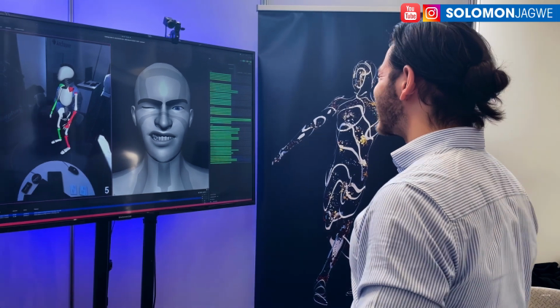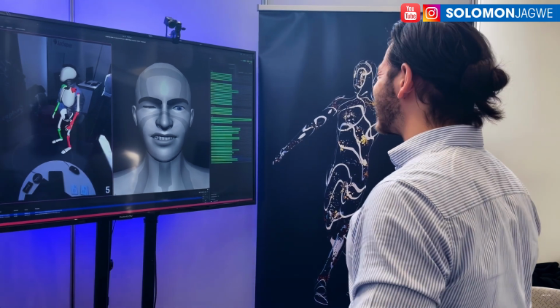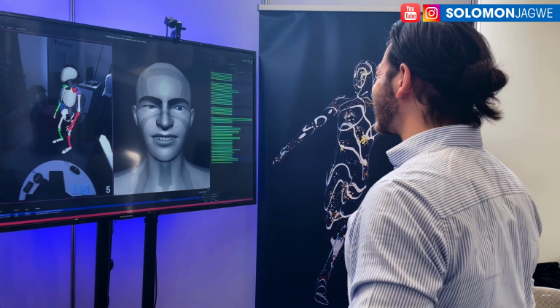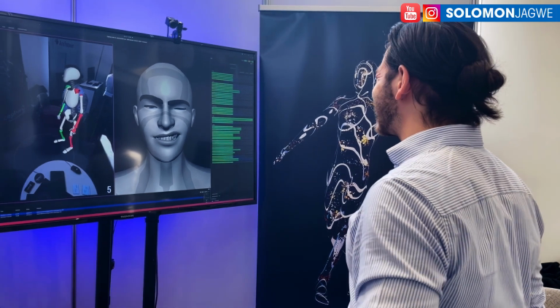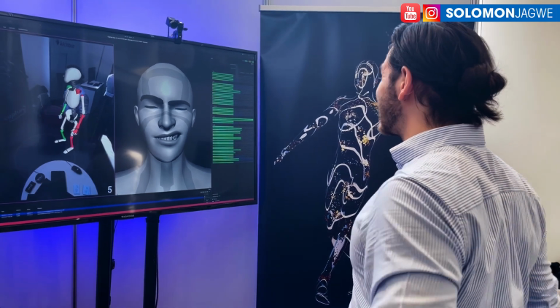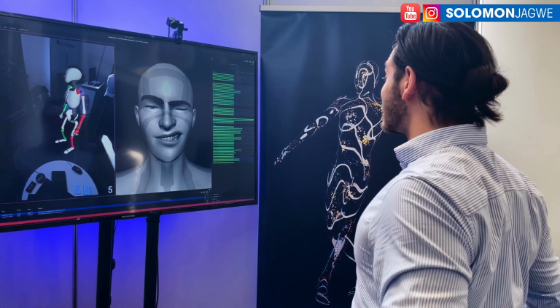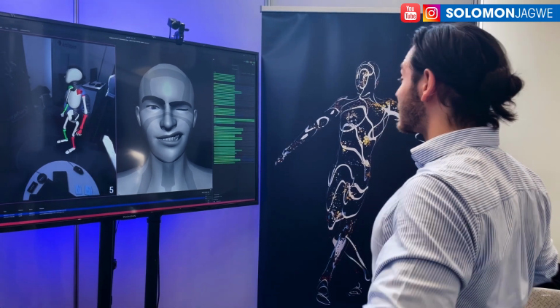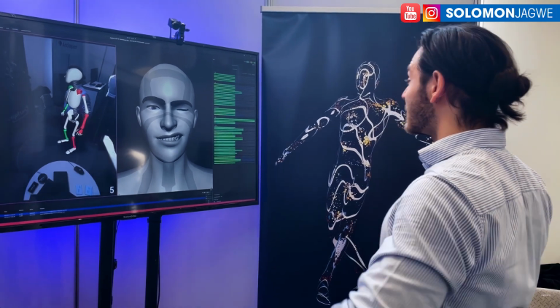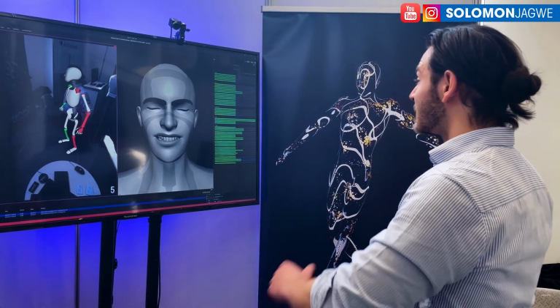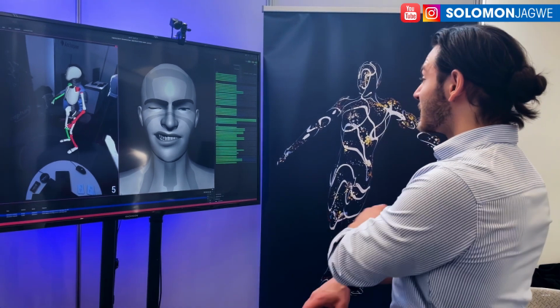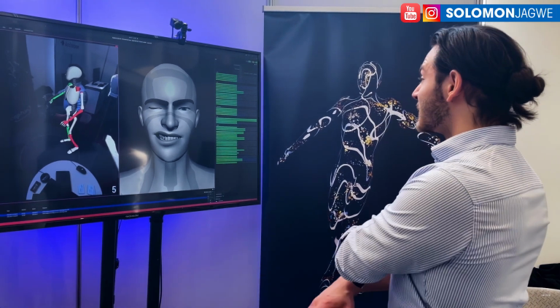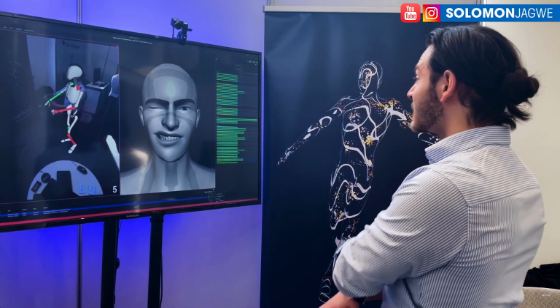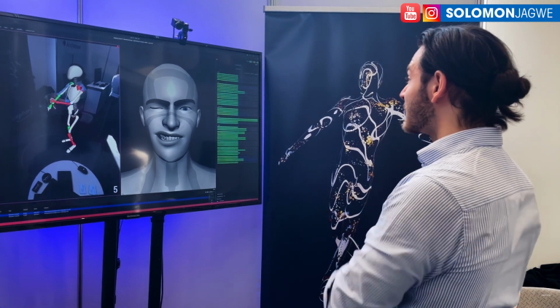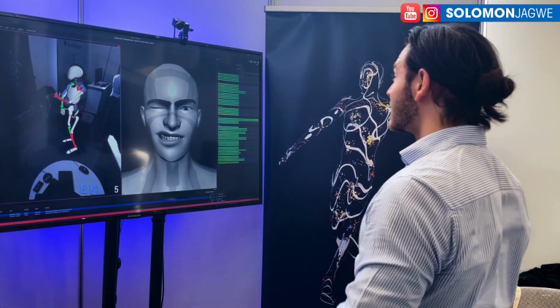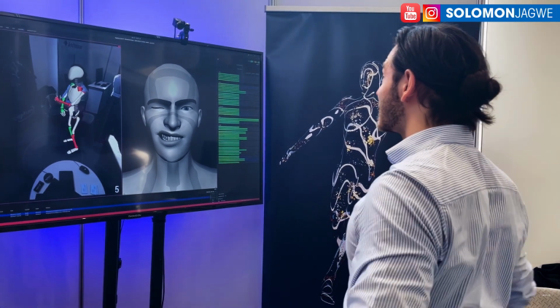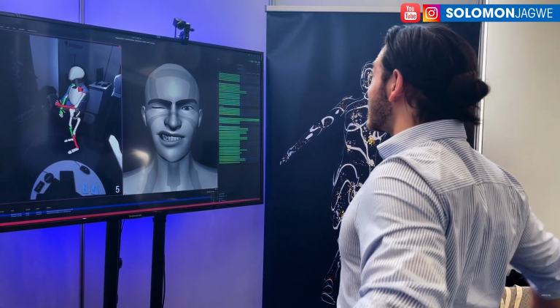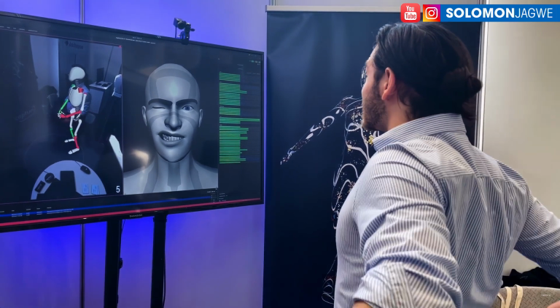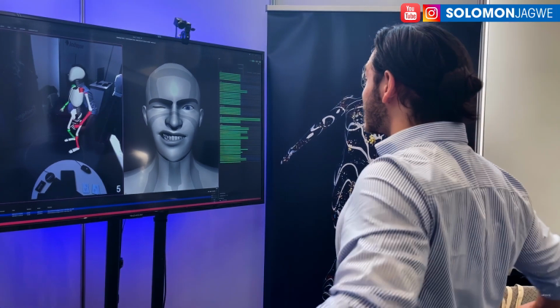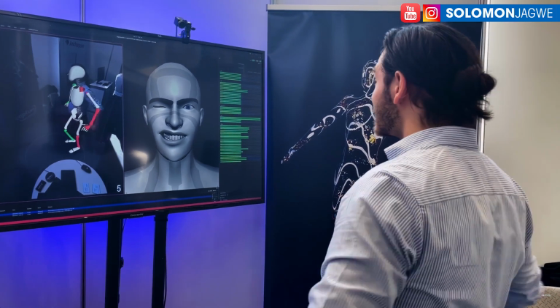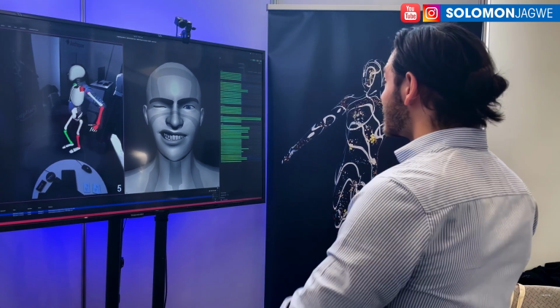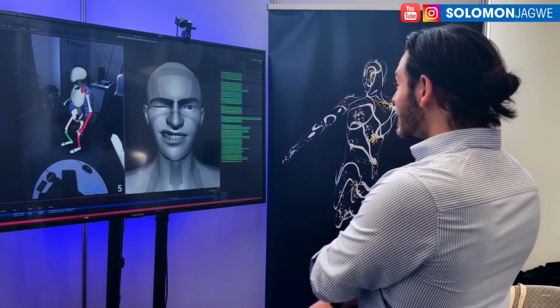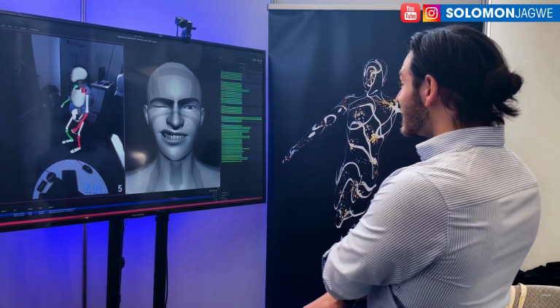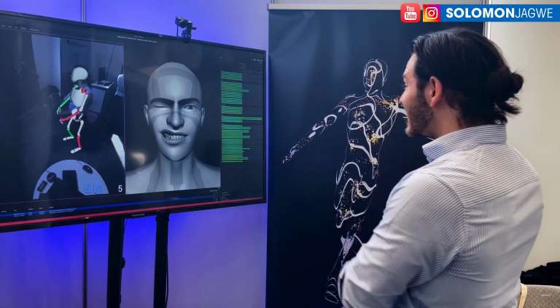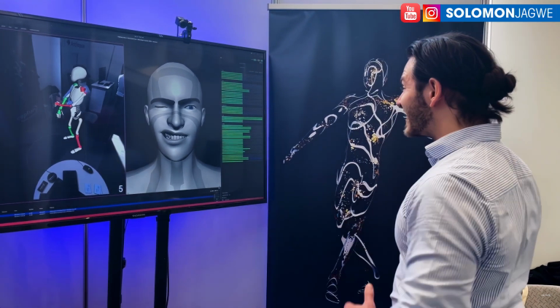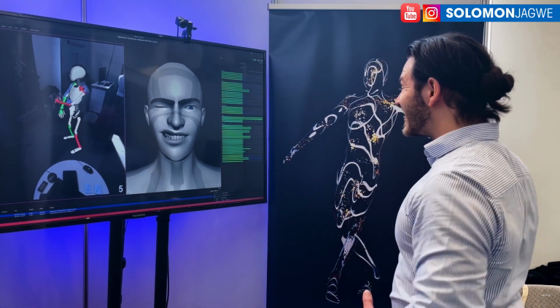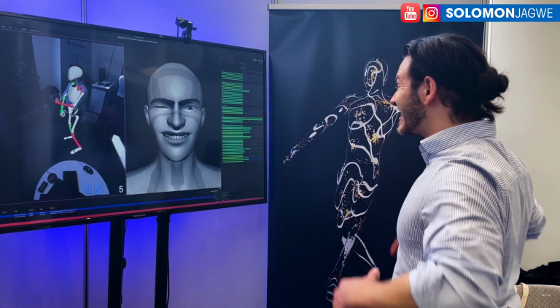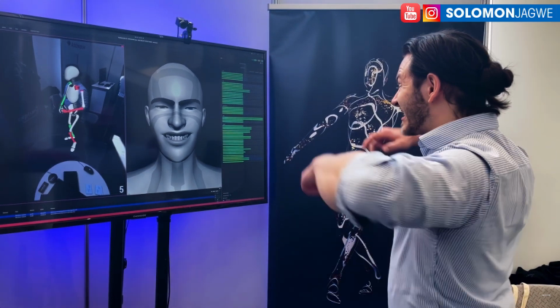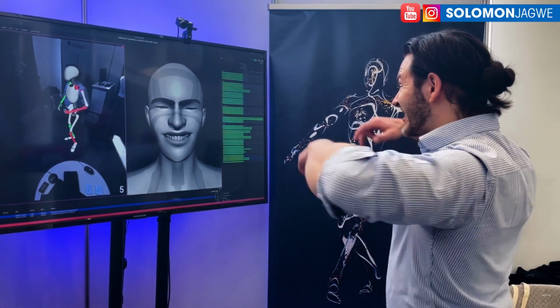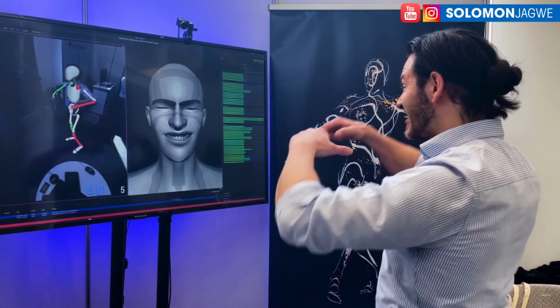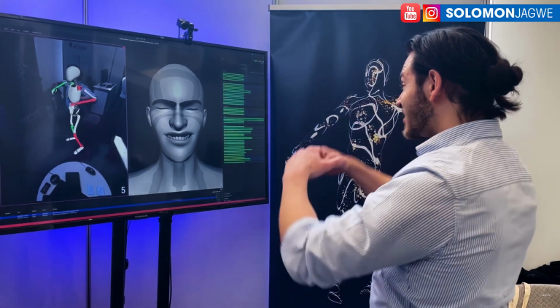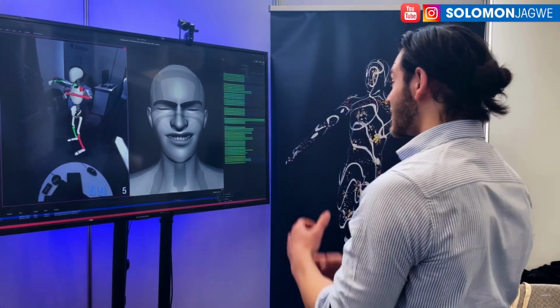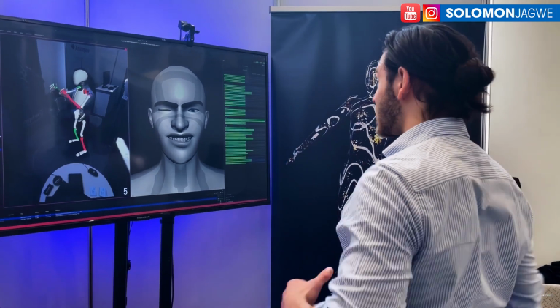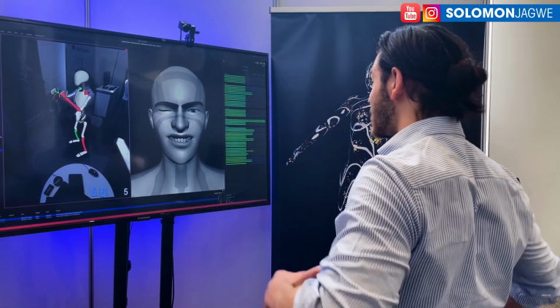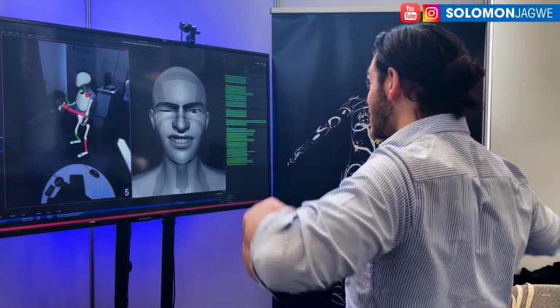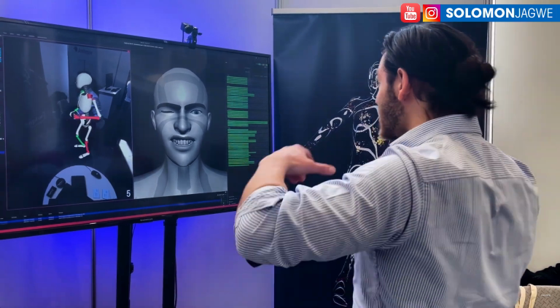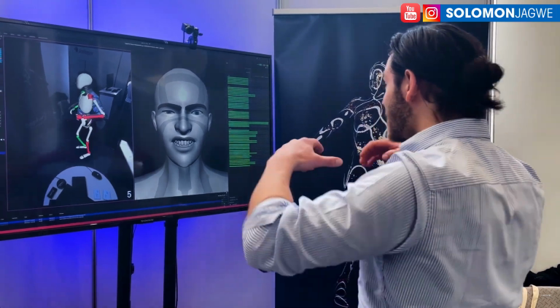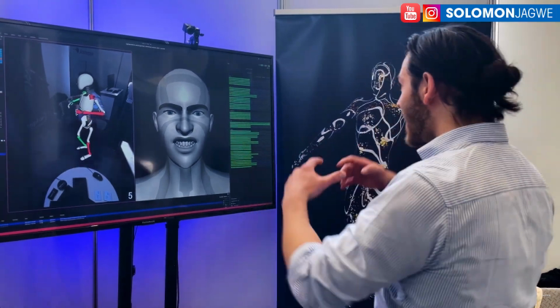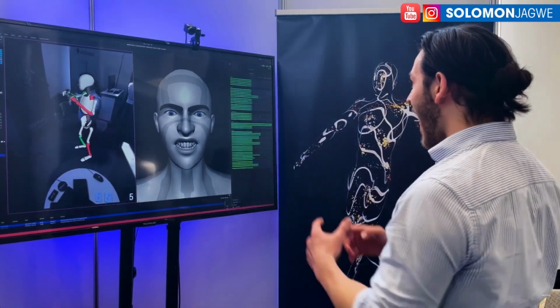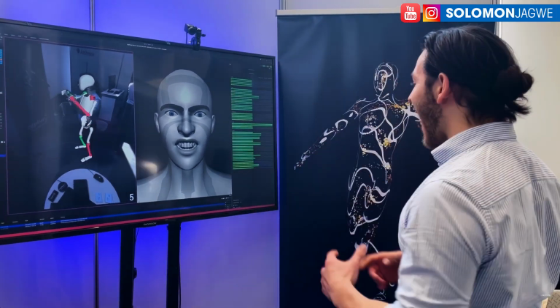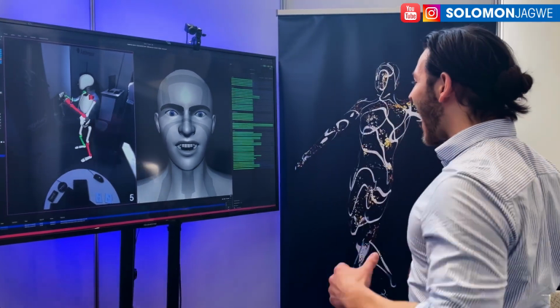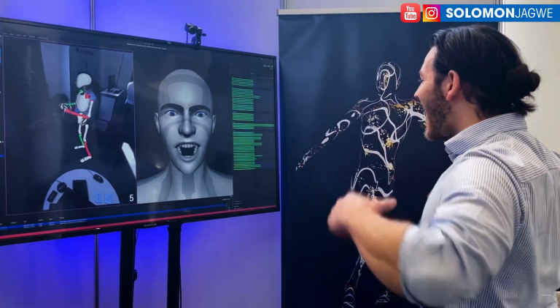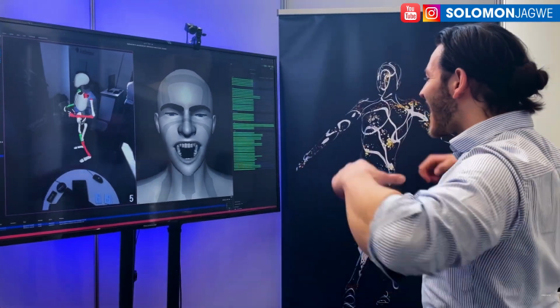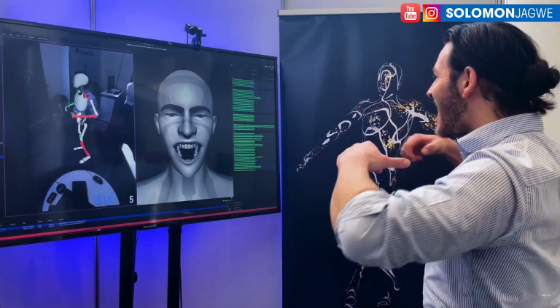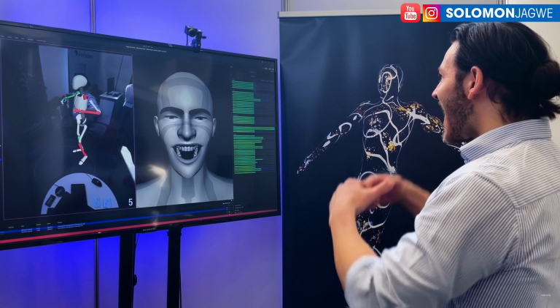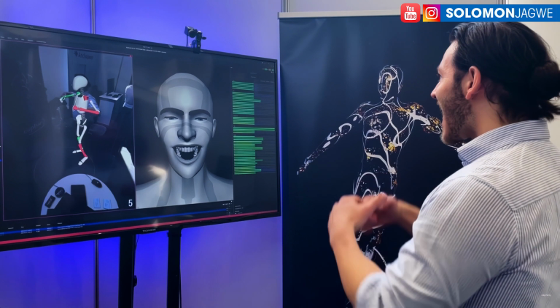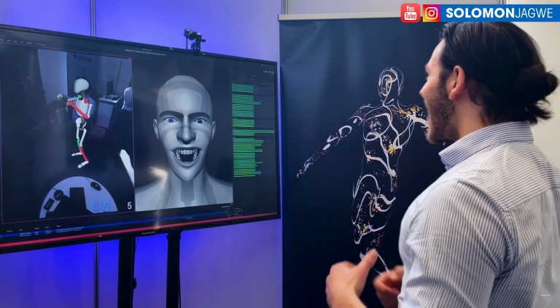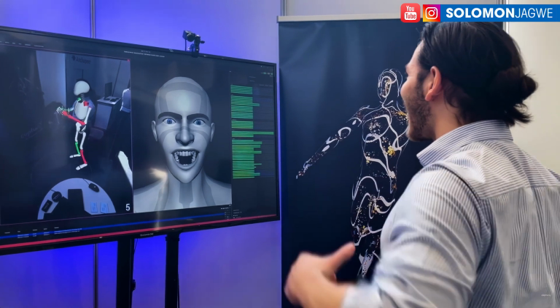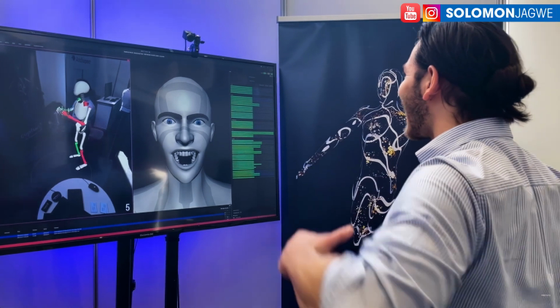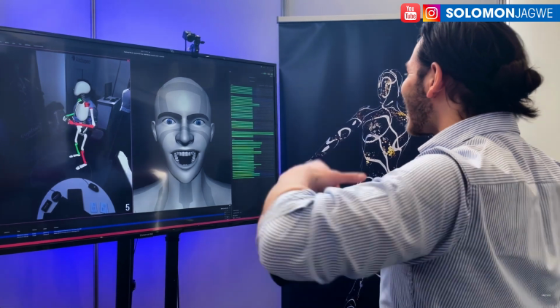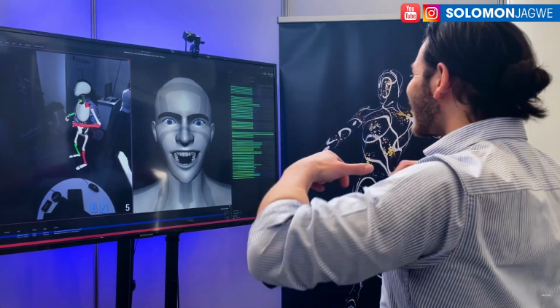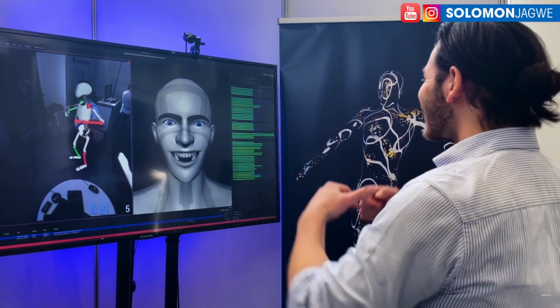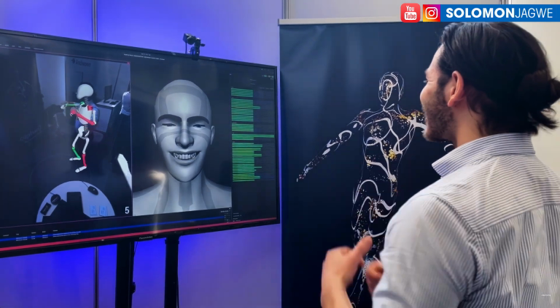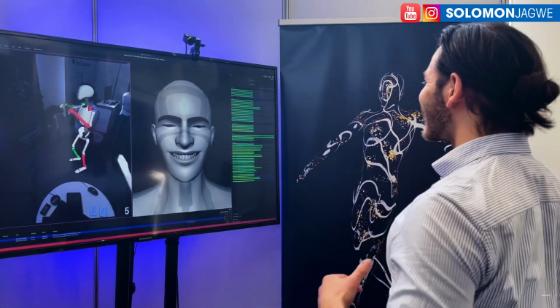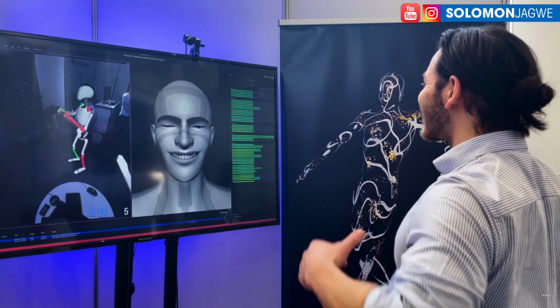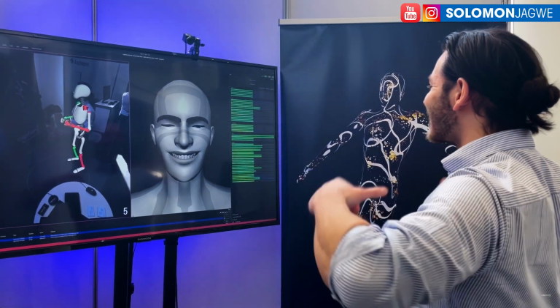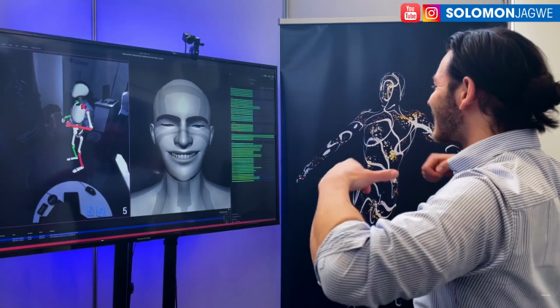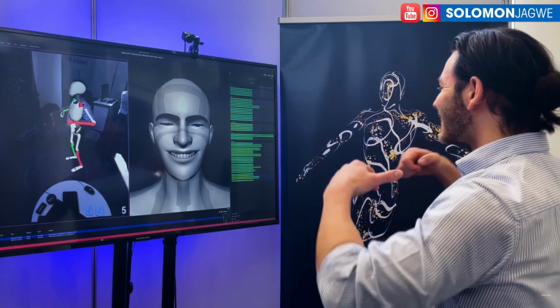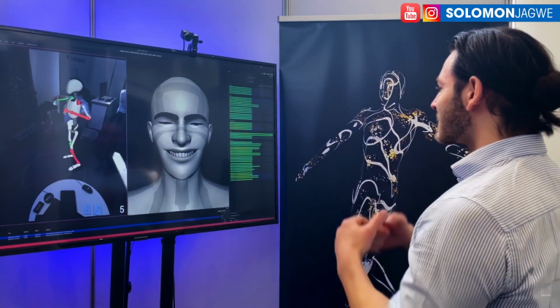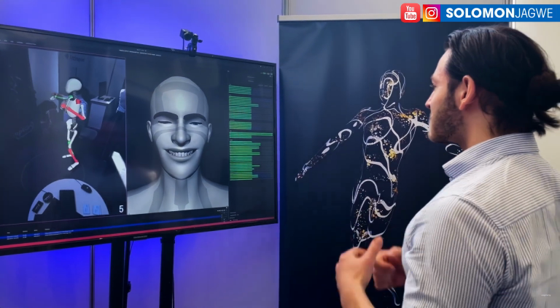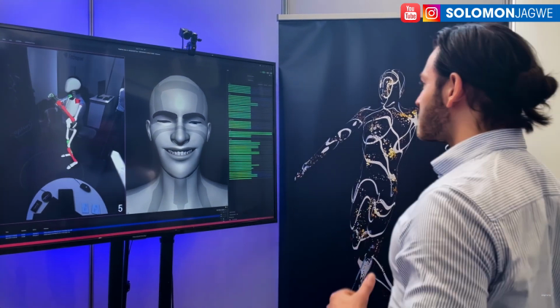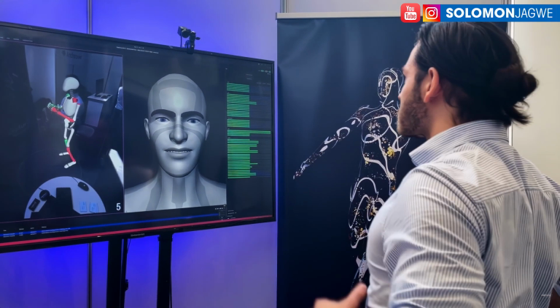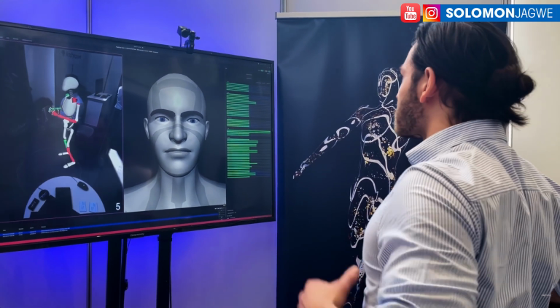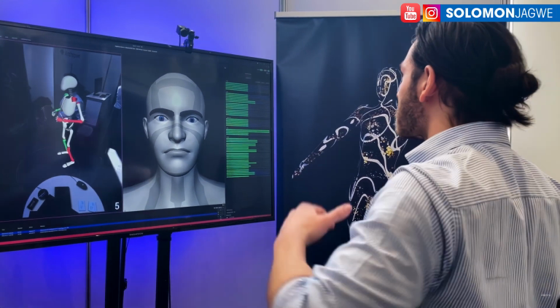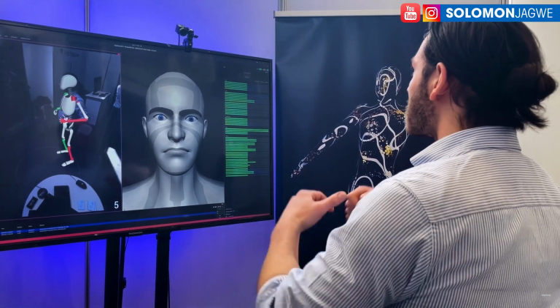This is absolutely amazing. Welcome back, friends. This is Solomon Jagwe. I'm back with another quick insight.